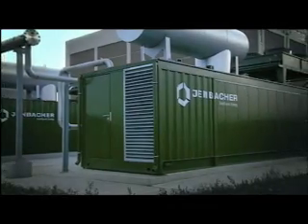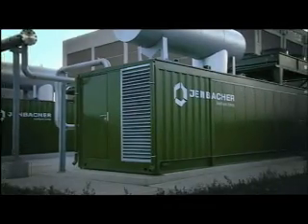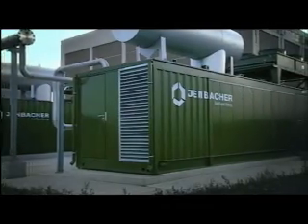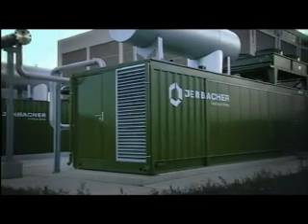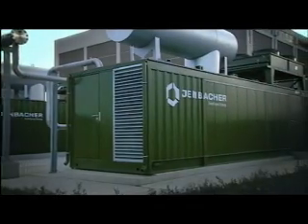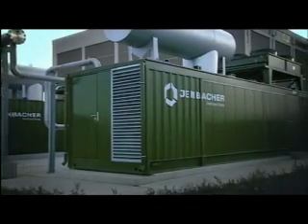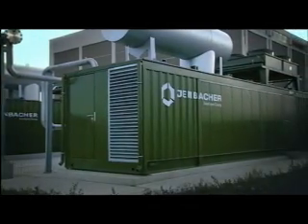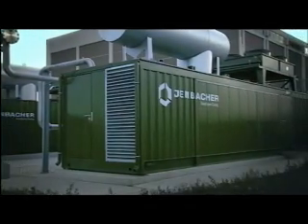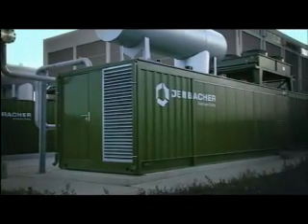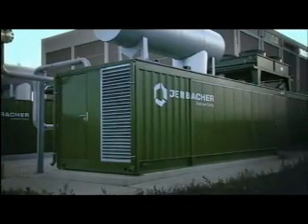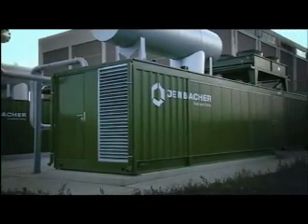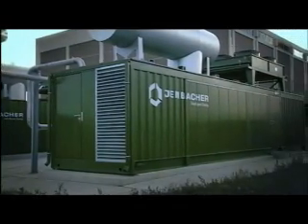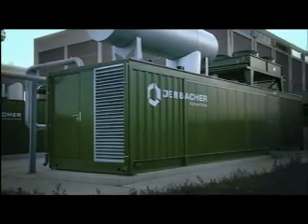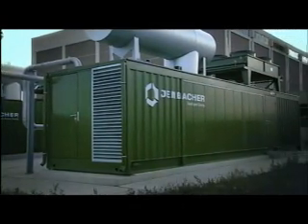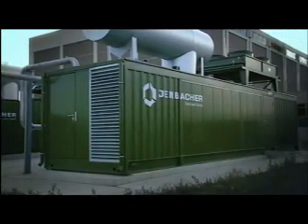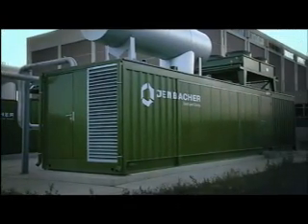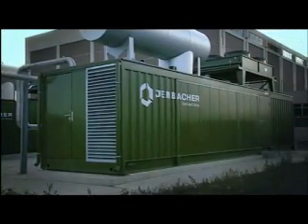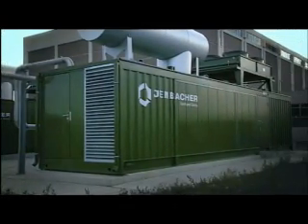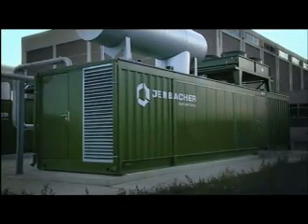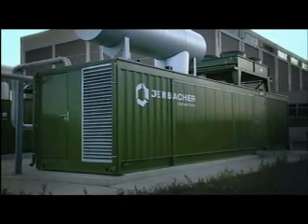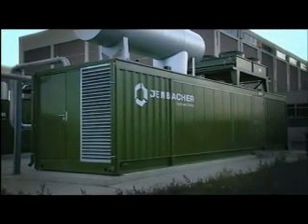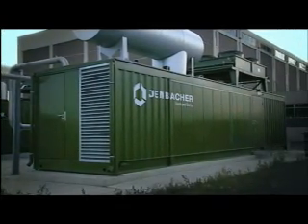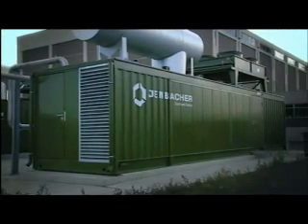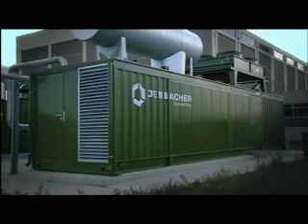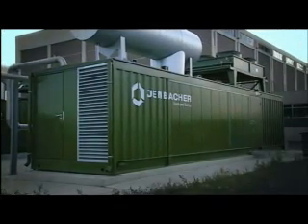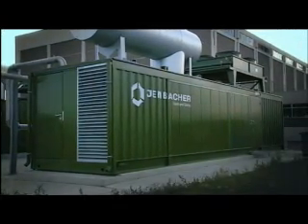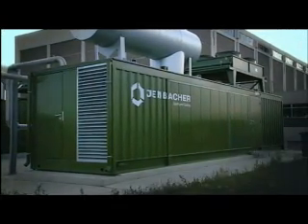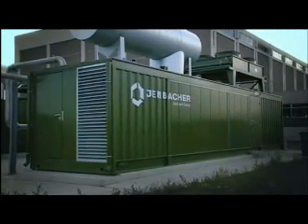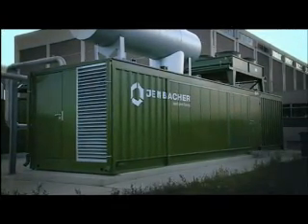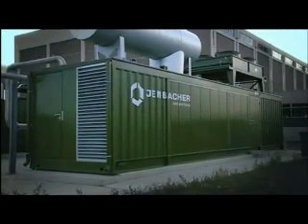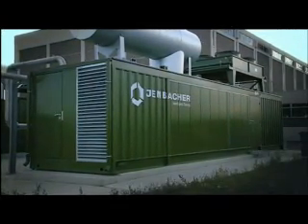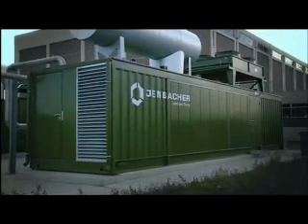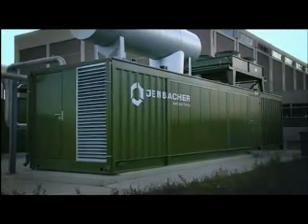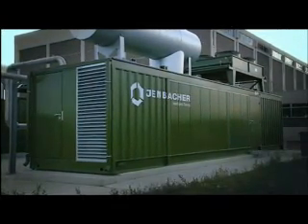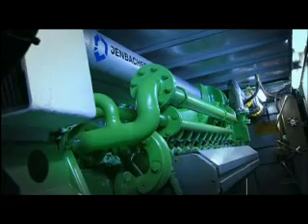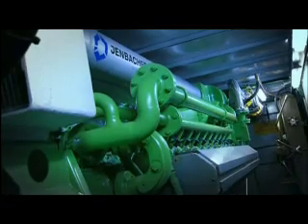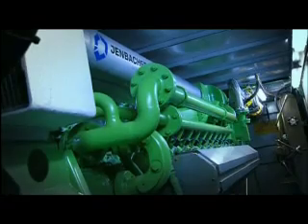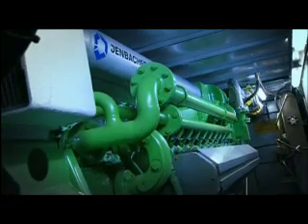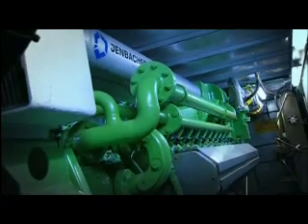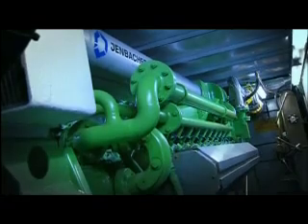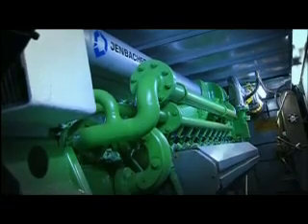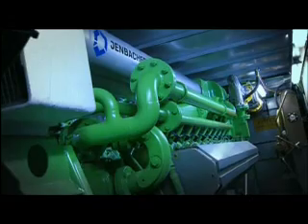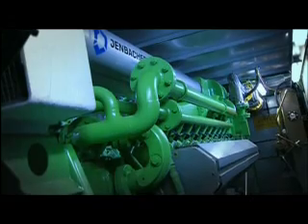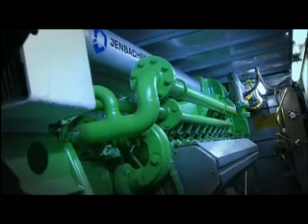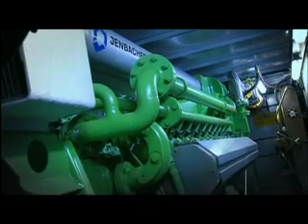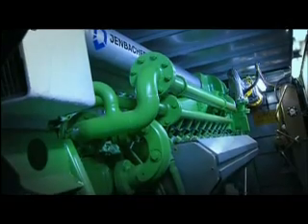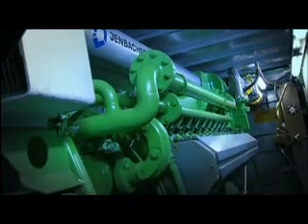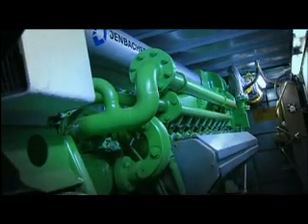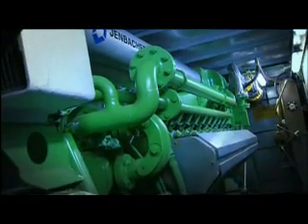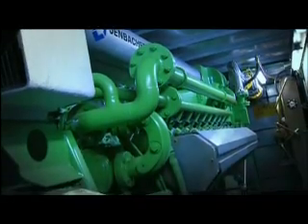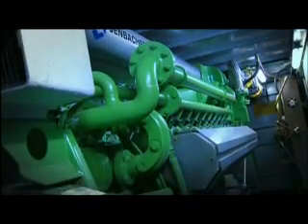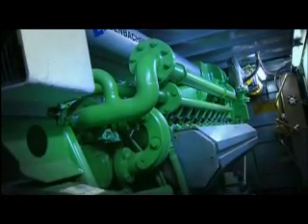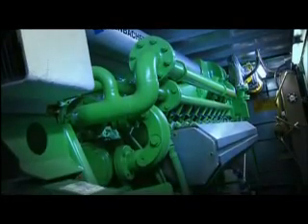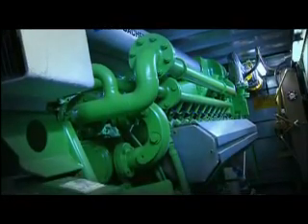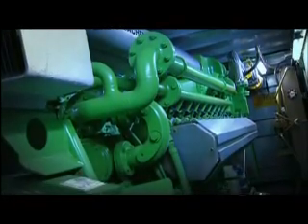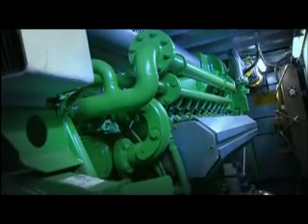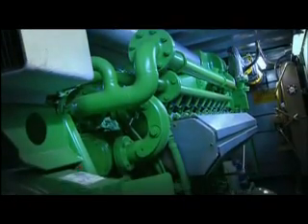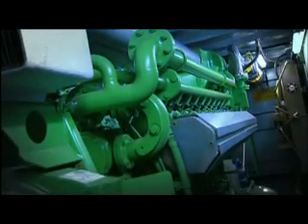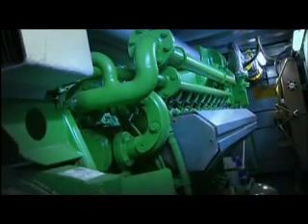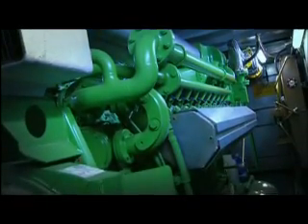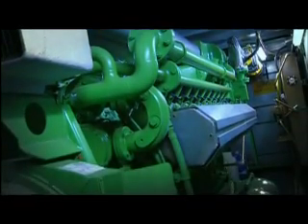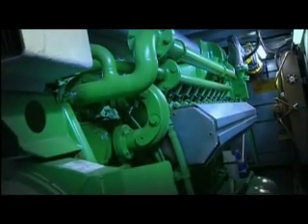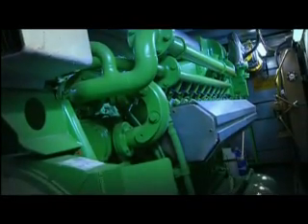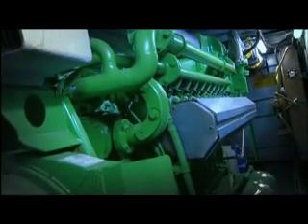But as technology has improved, so too have the engines, becoming smaller, more efficient, and easier to install.